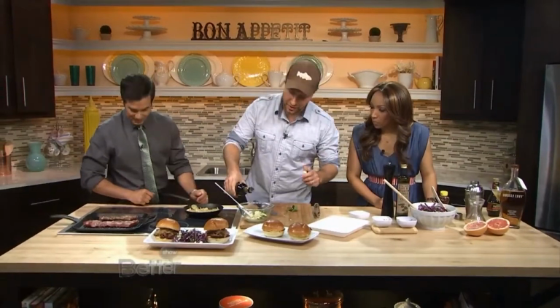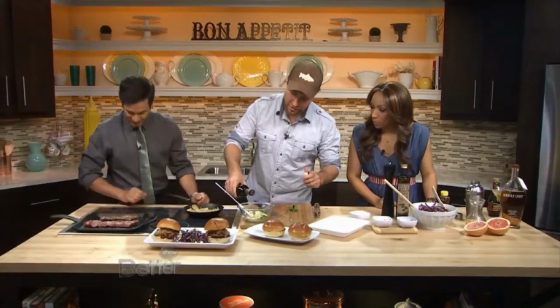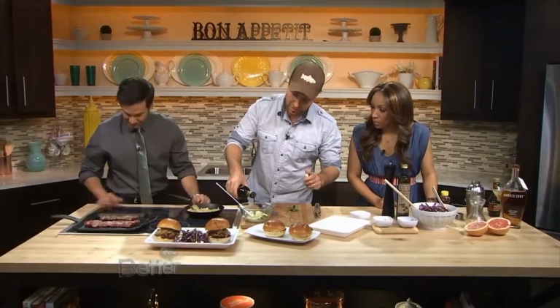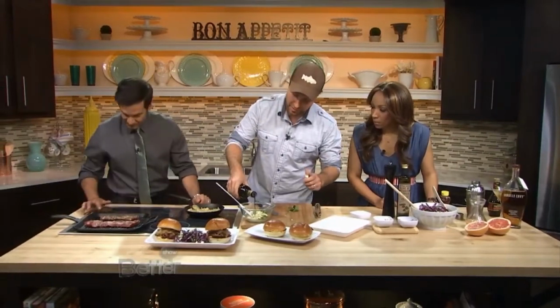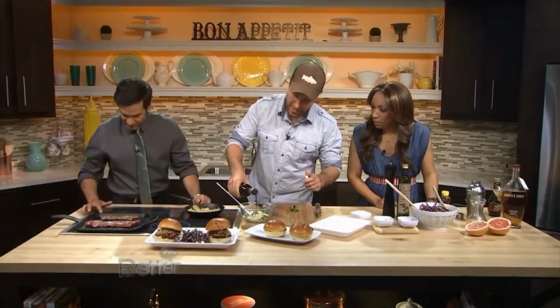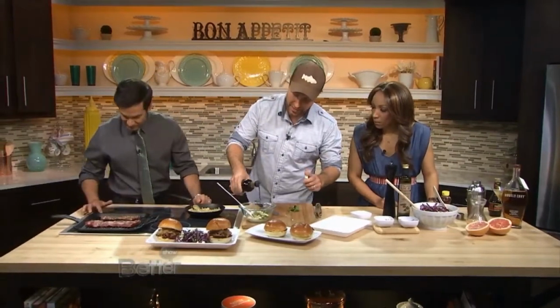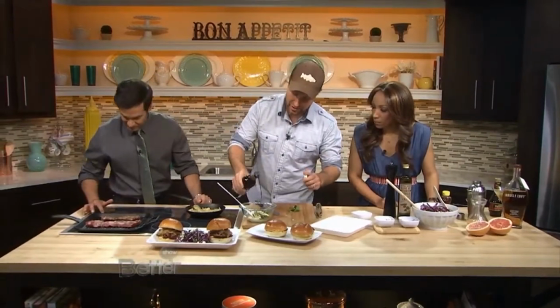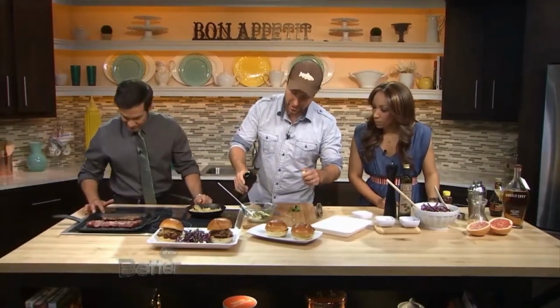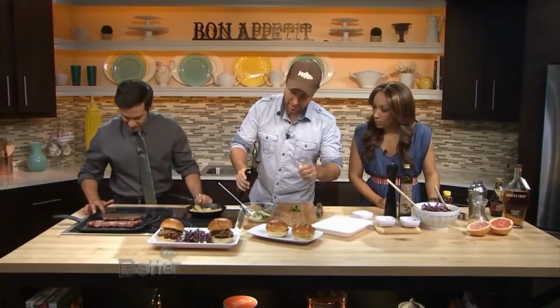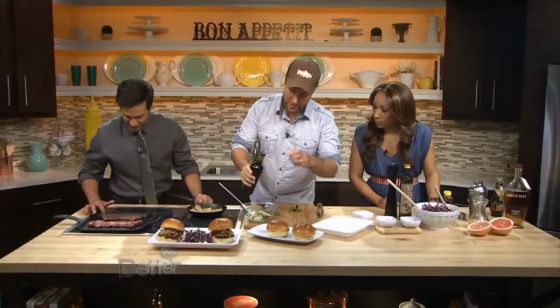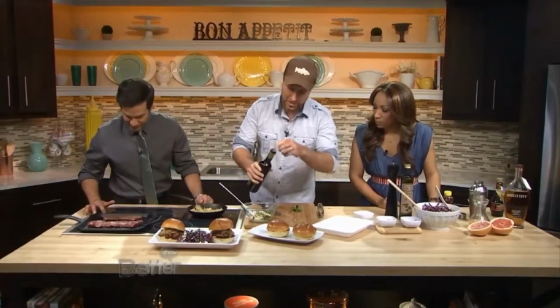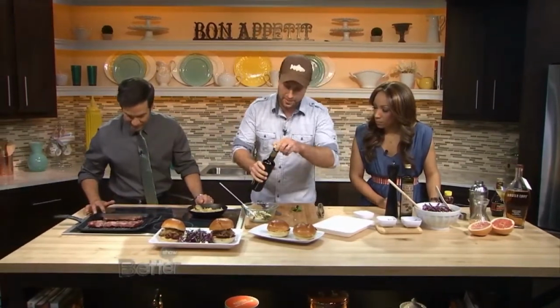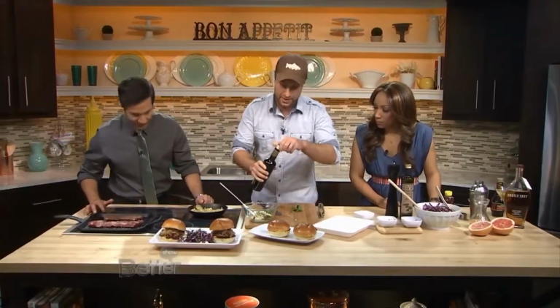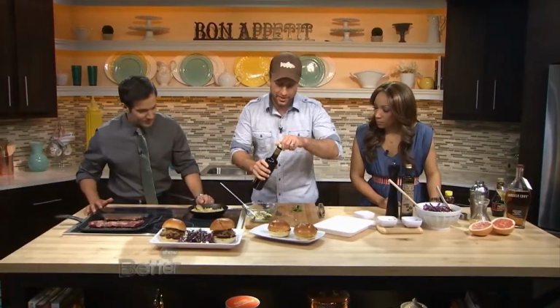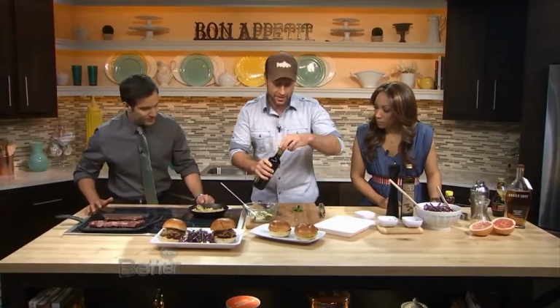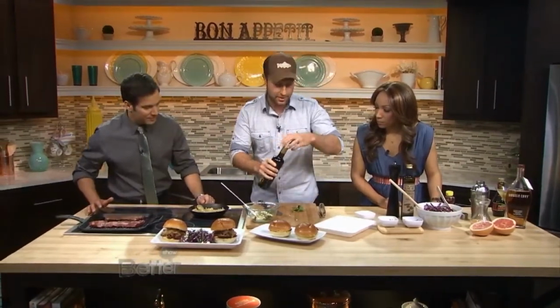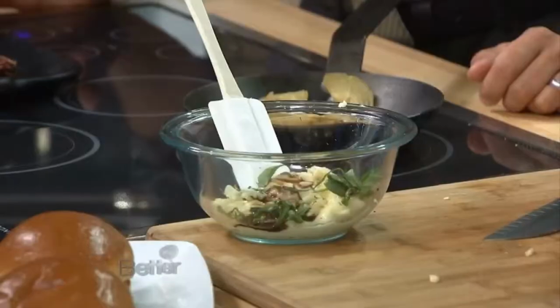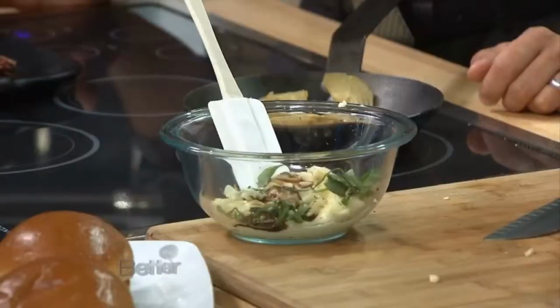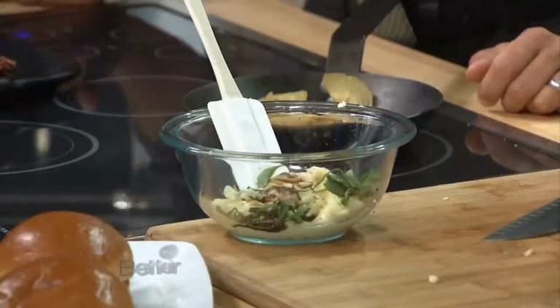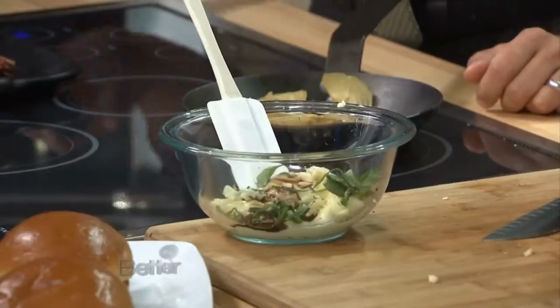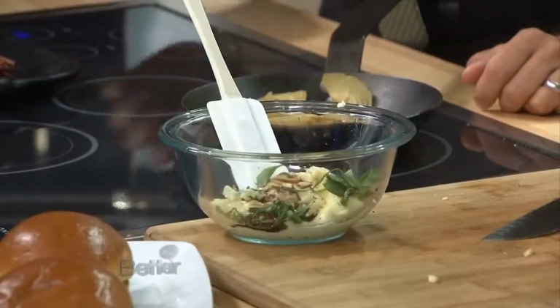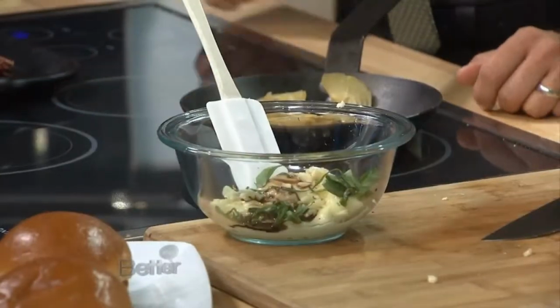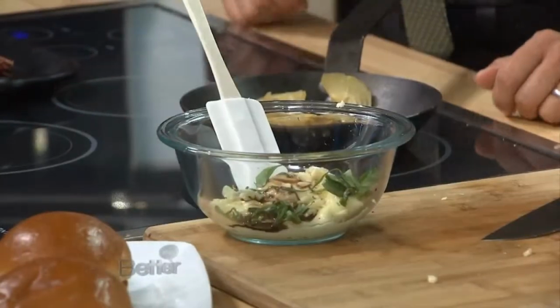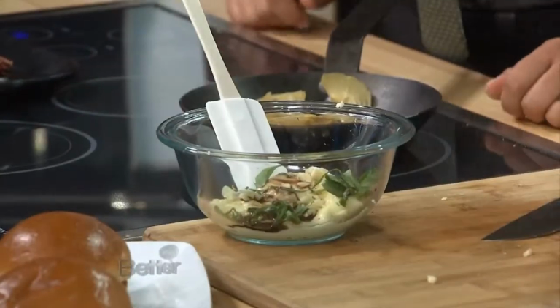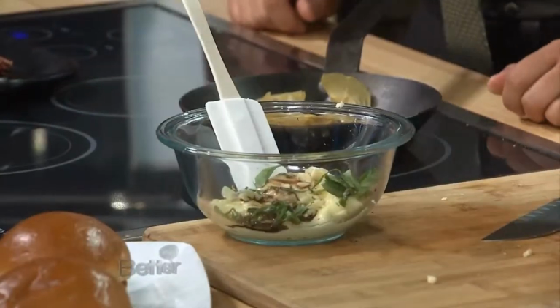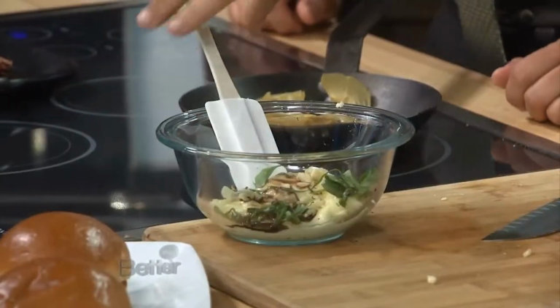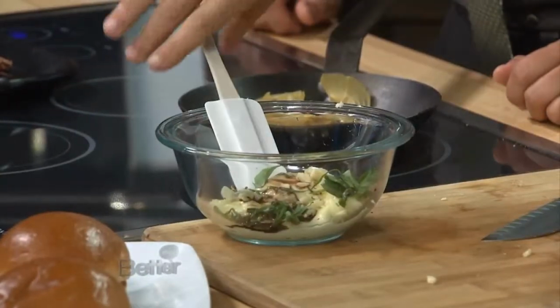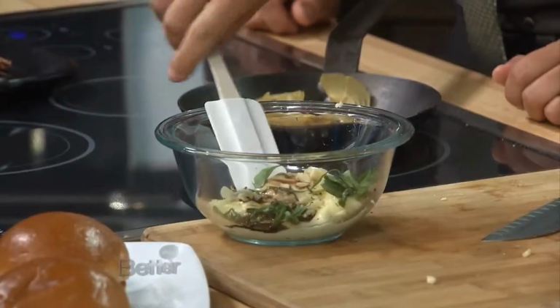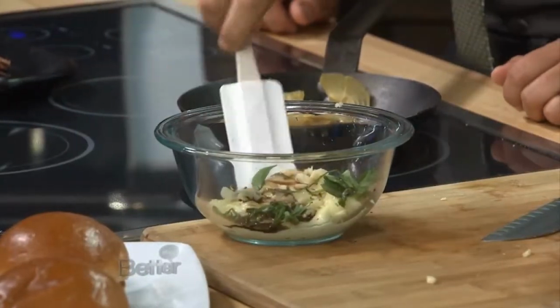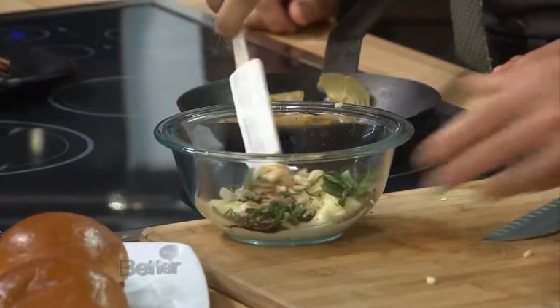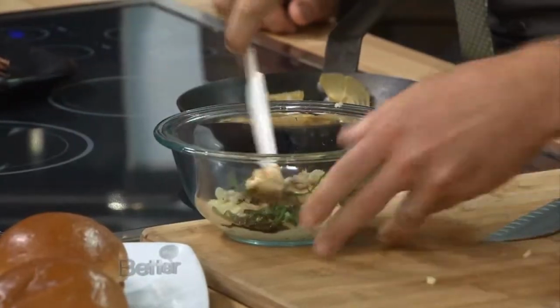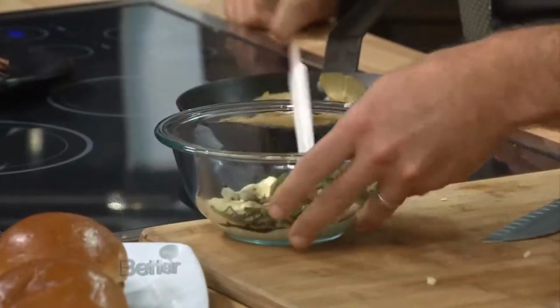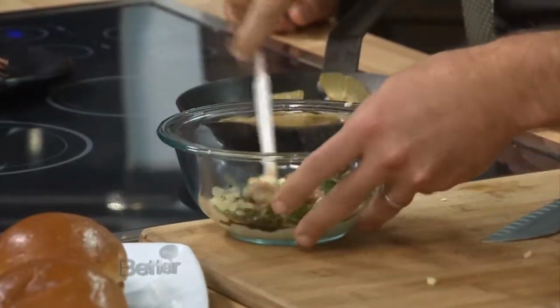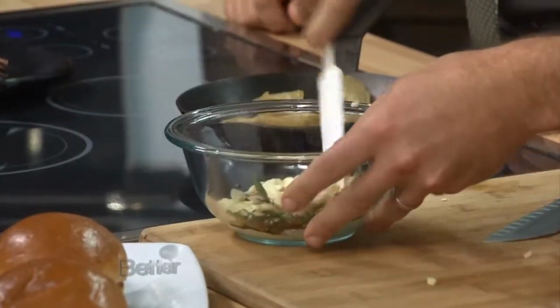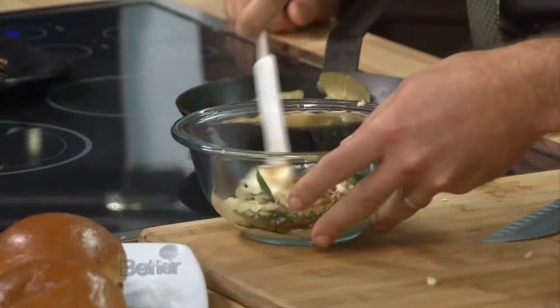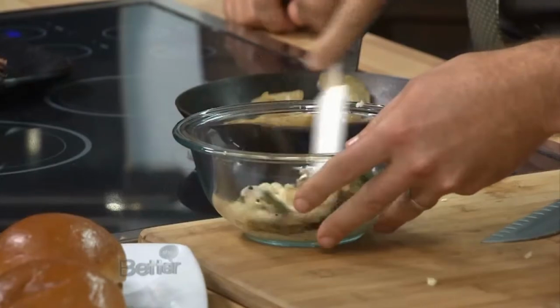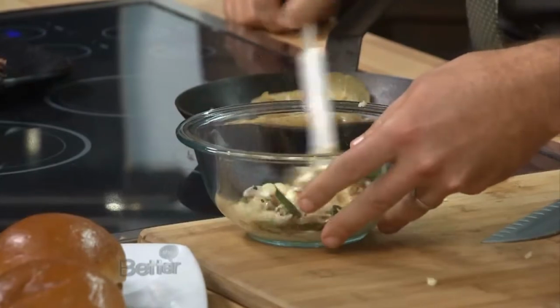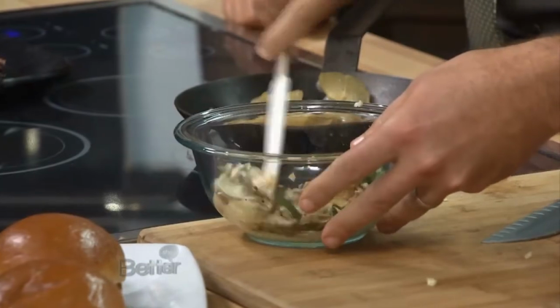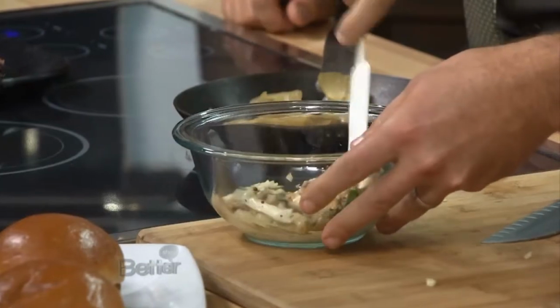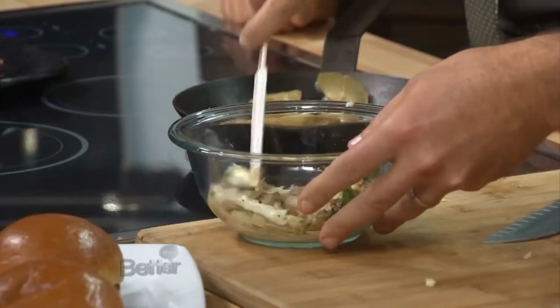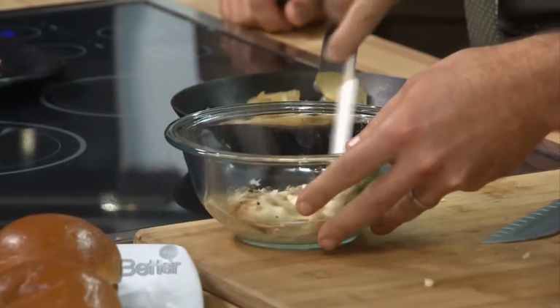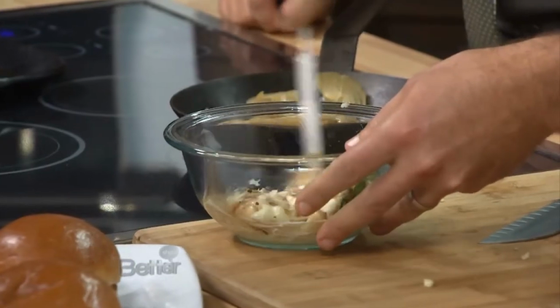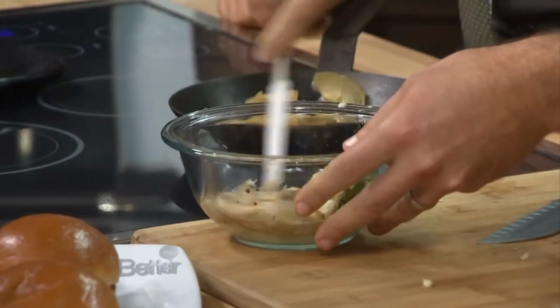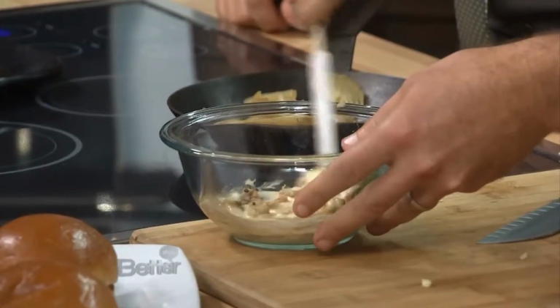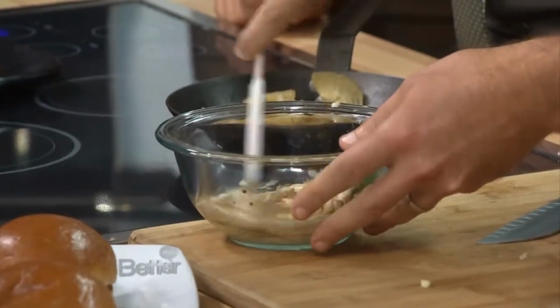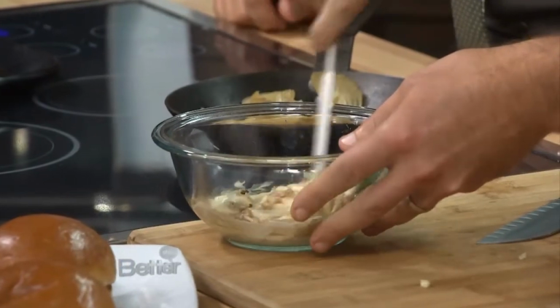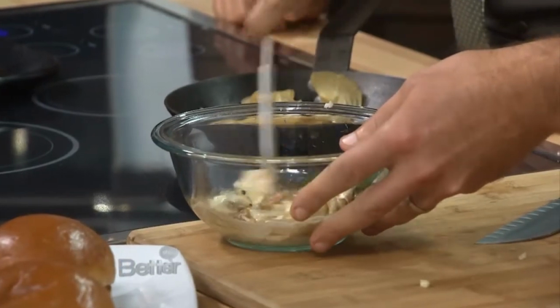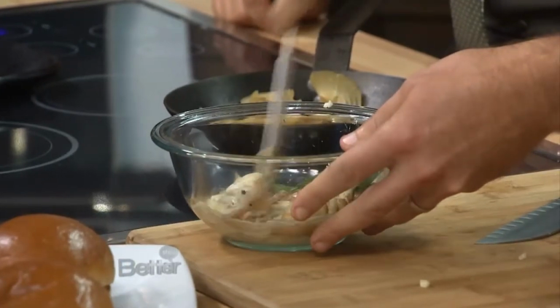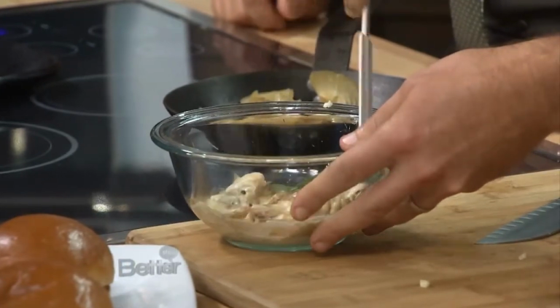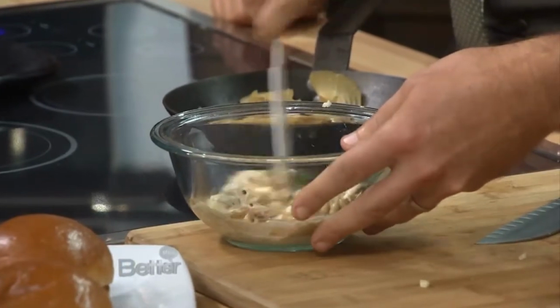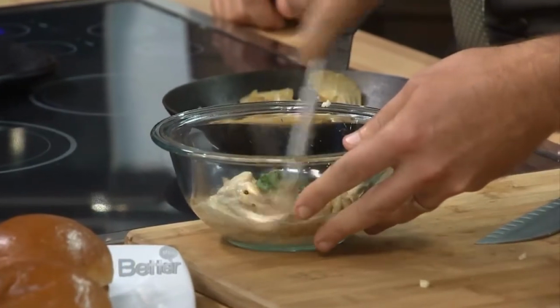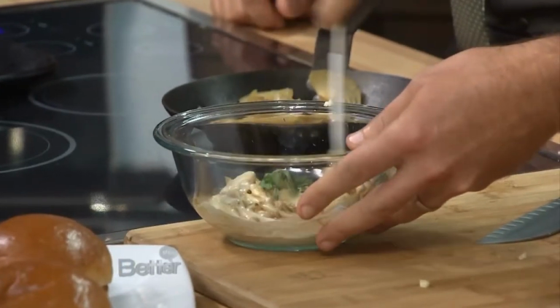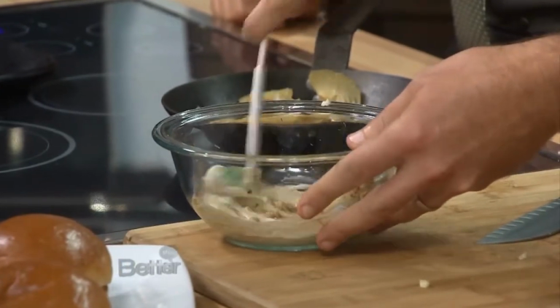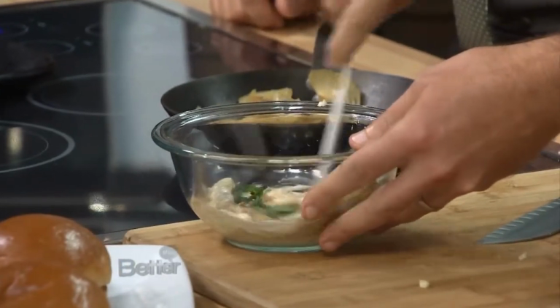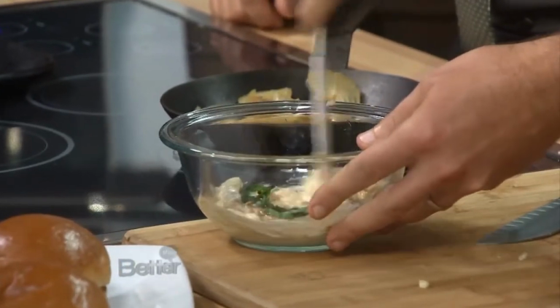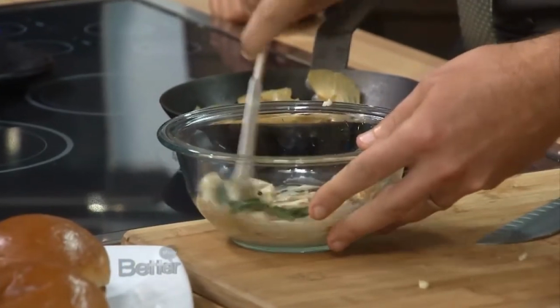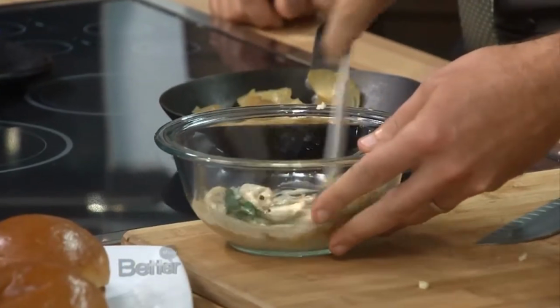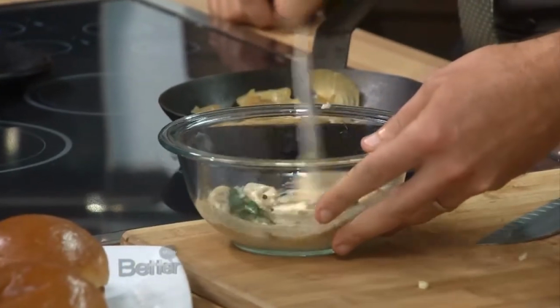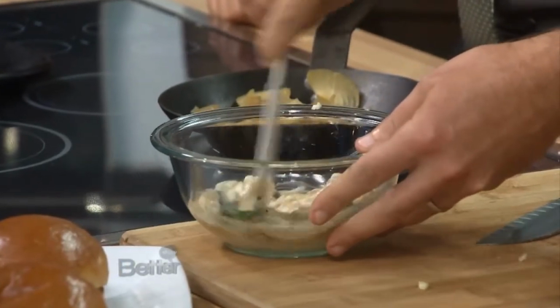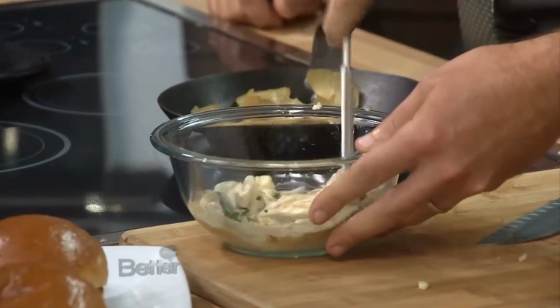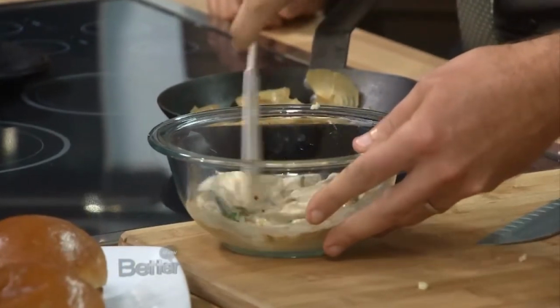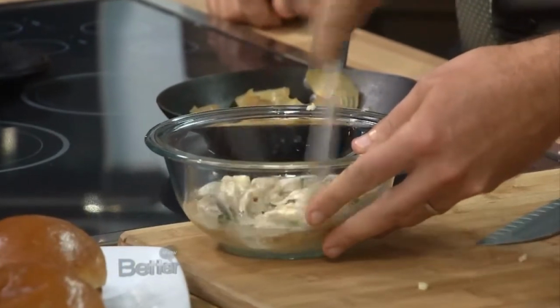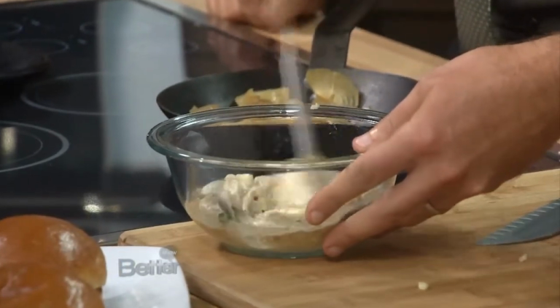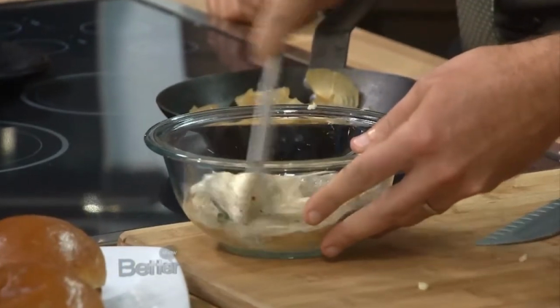Little splash of balsamic. It's going to change the color and add a little bit of acidity to it as well. So we mix this all together — it's kind of a basil balsamic mayo.